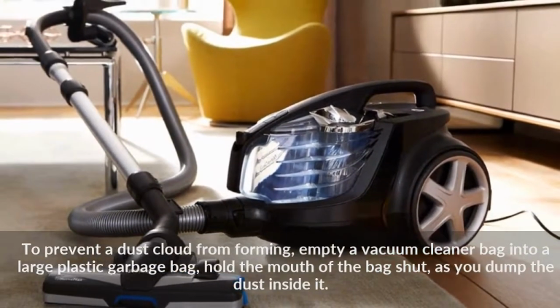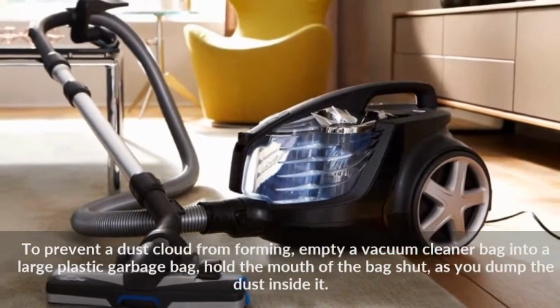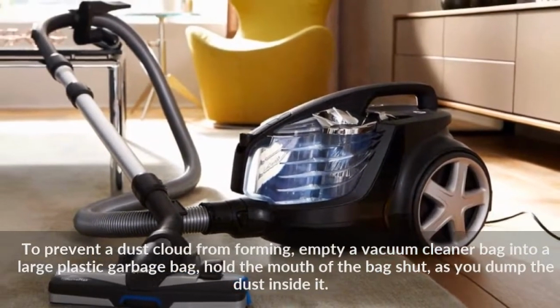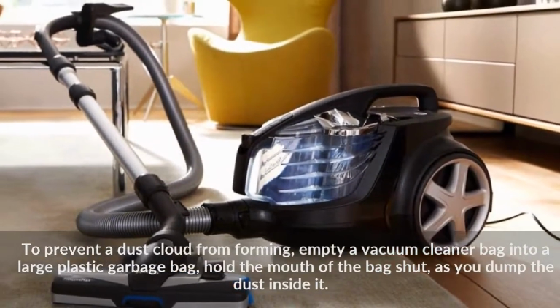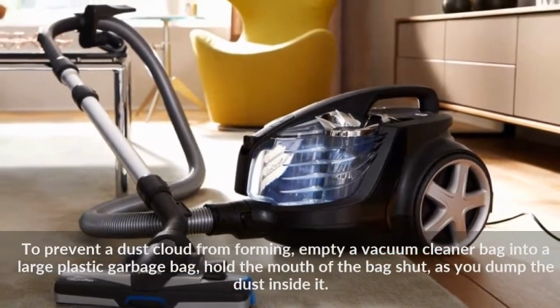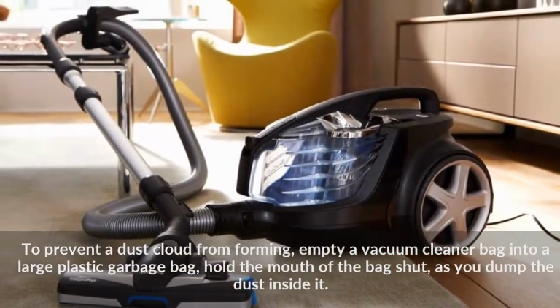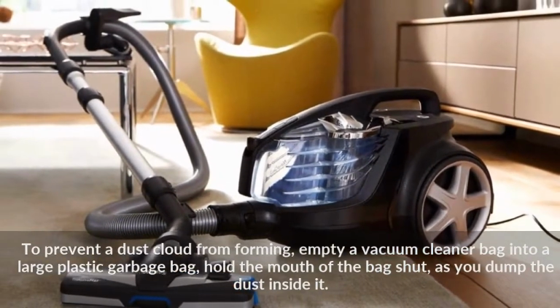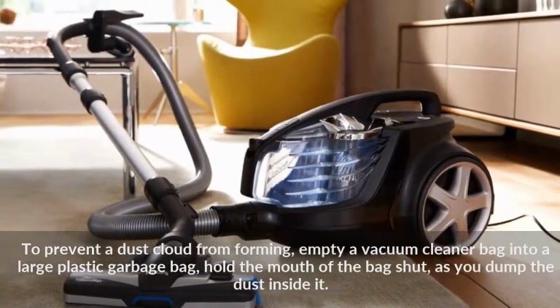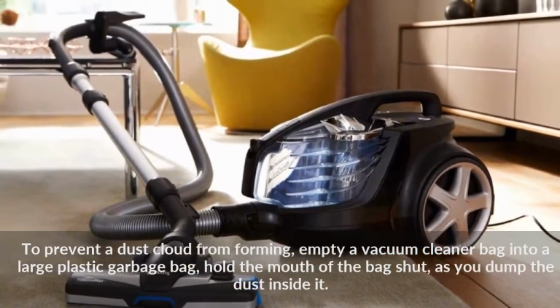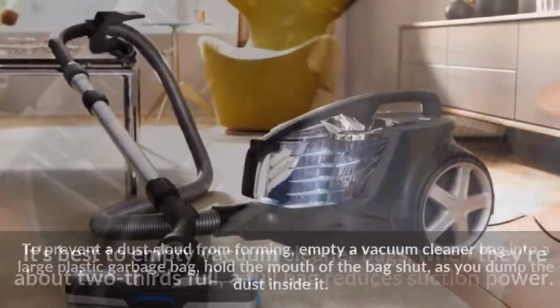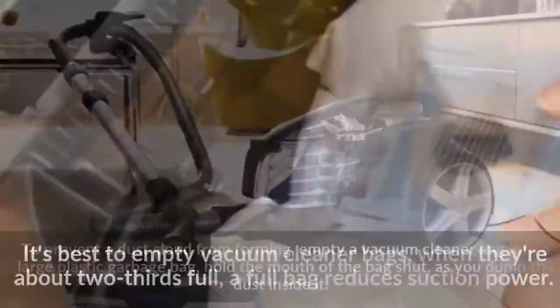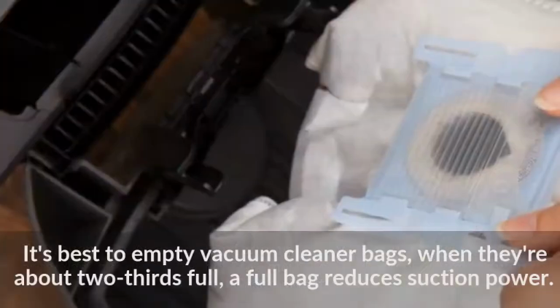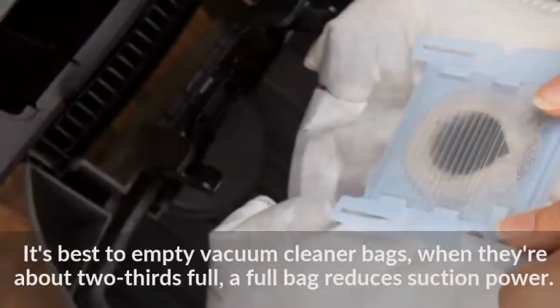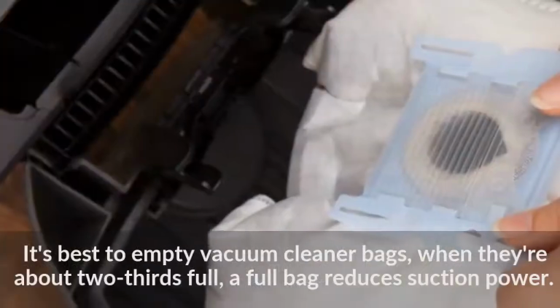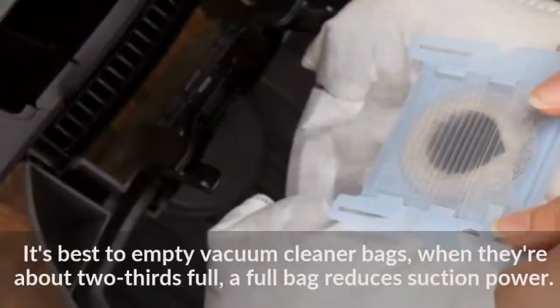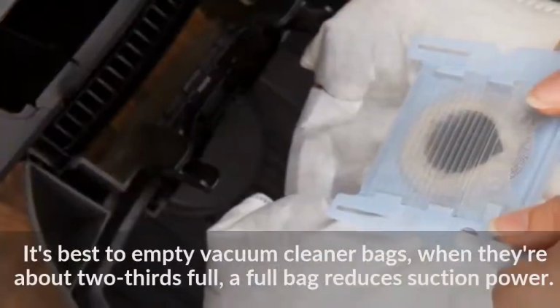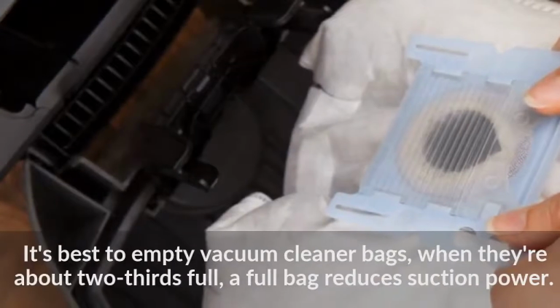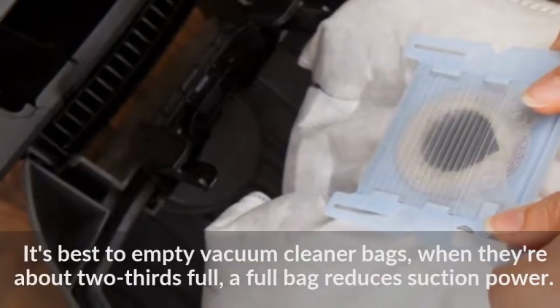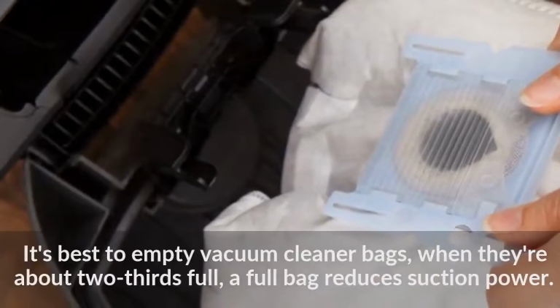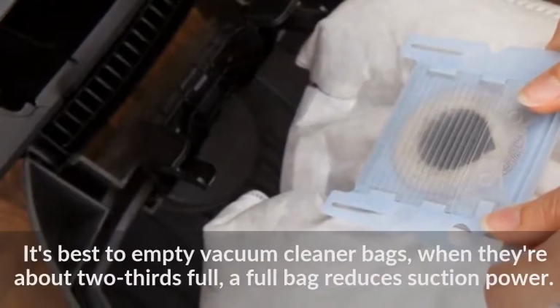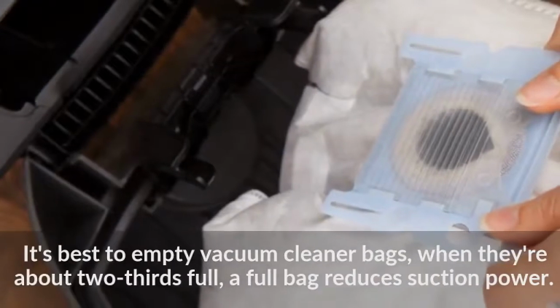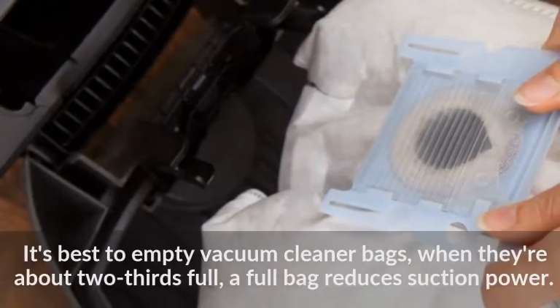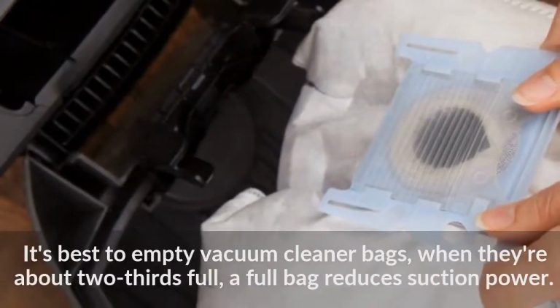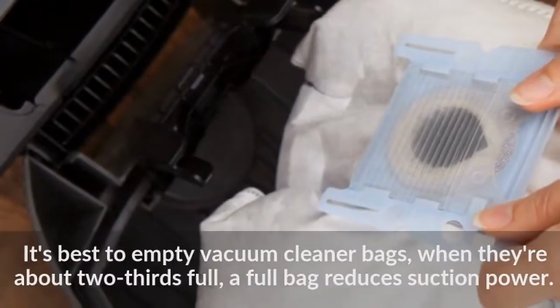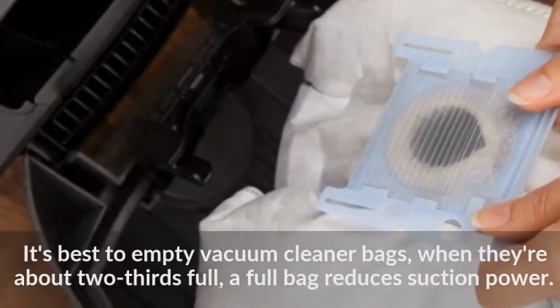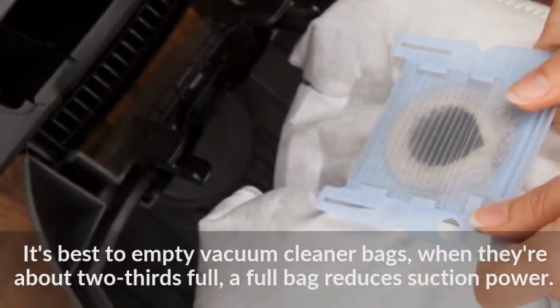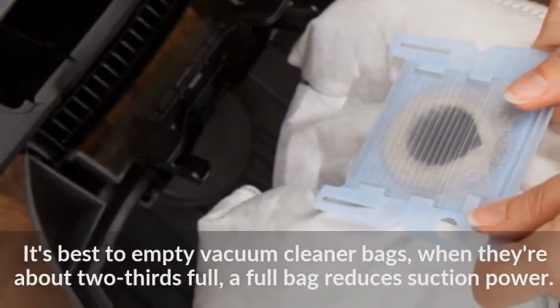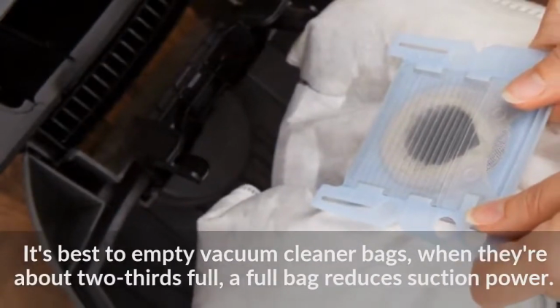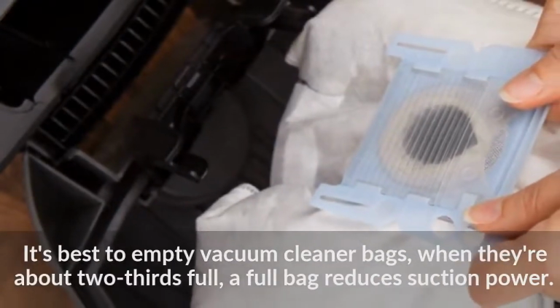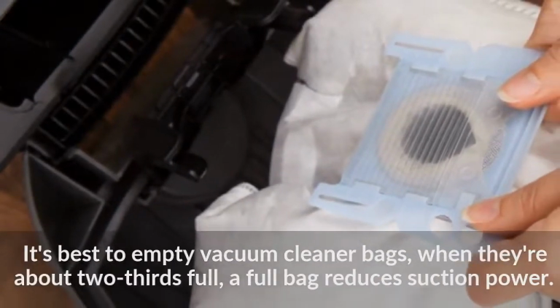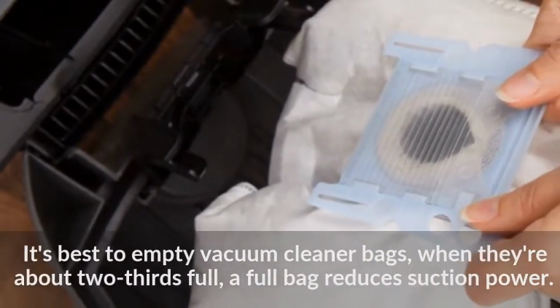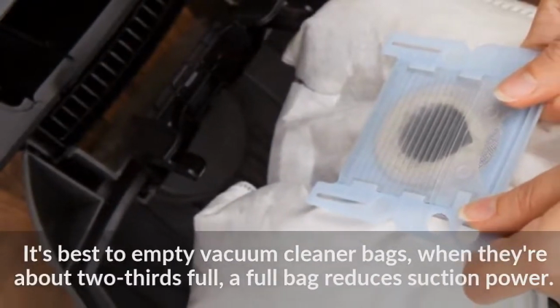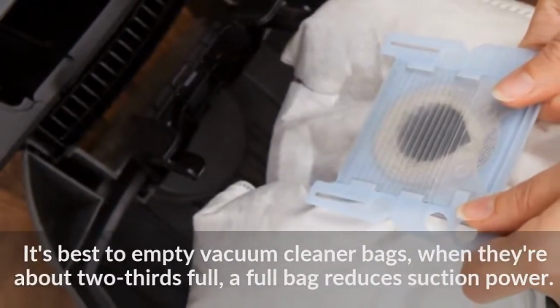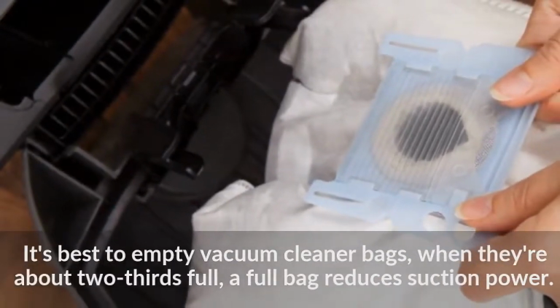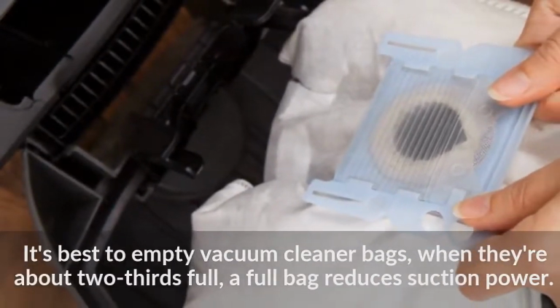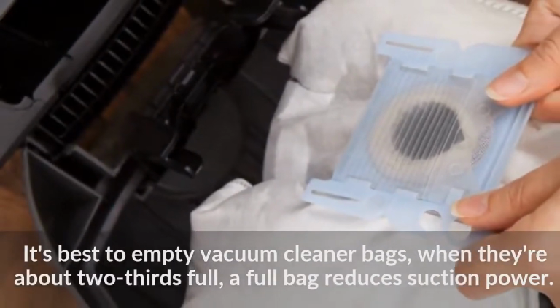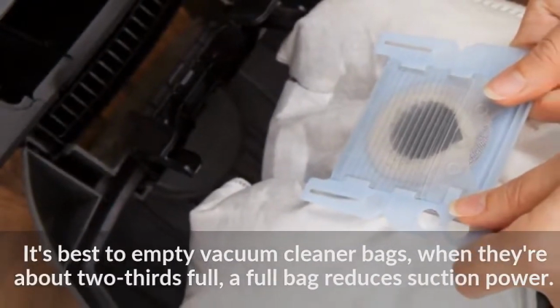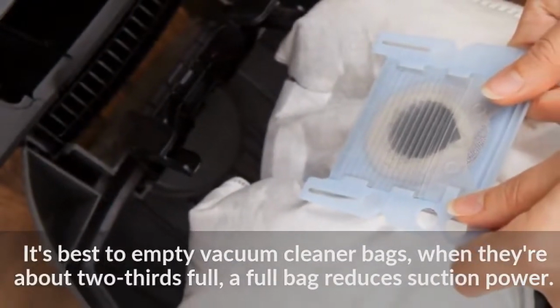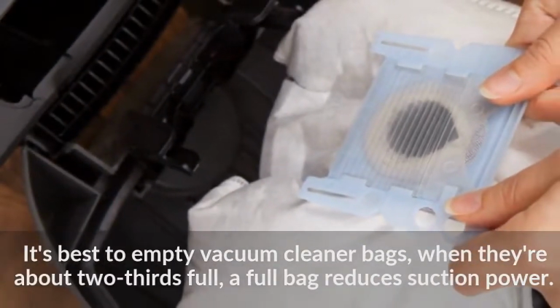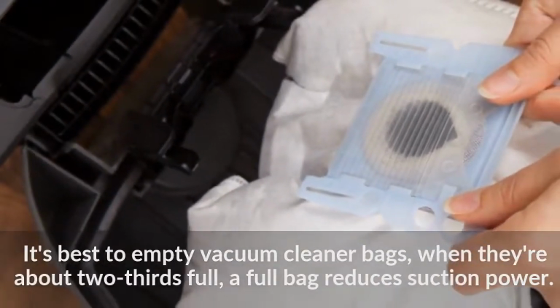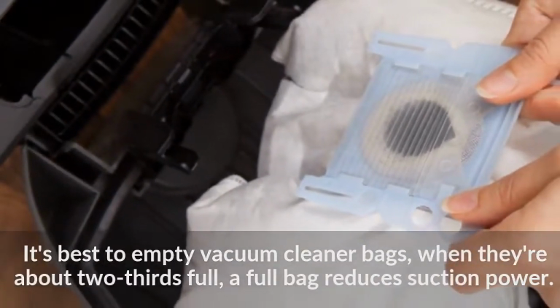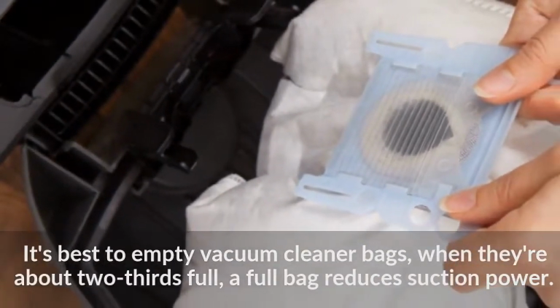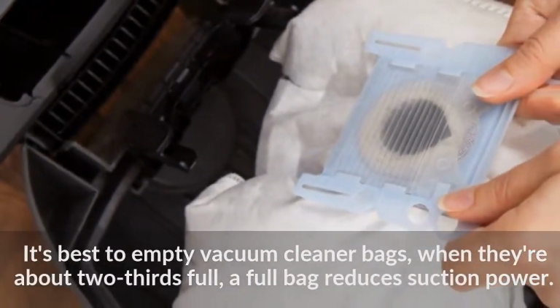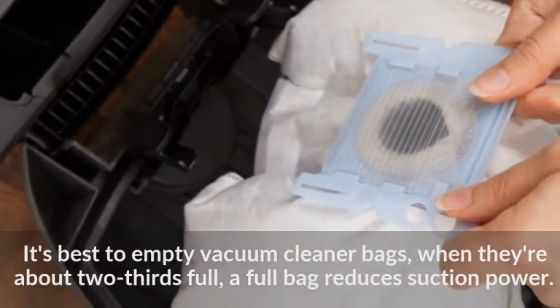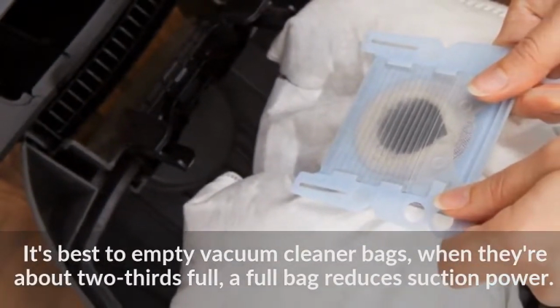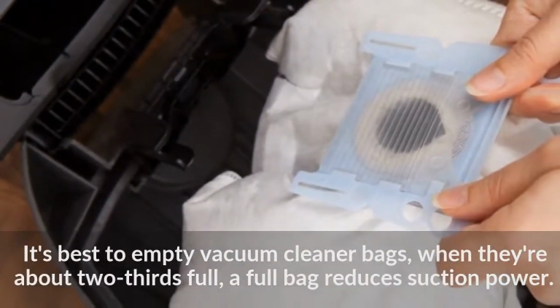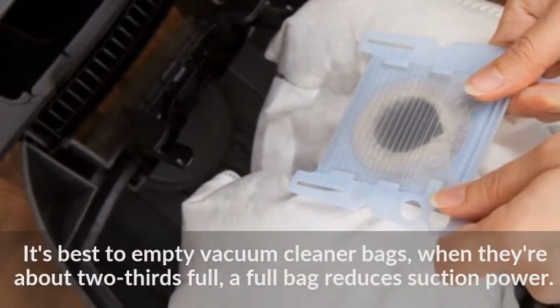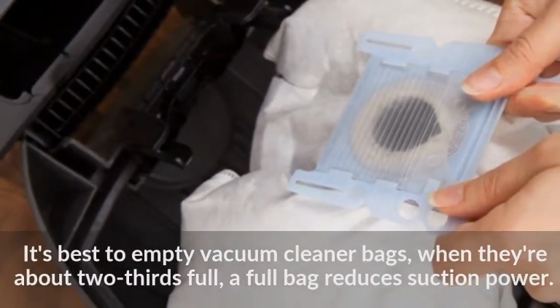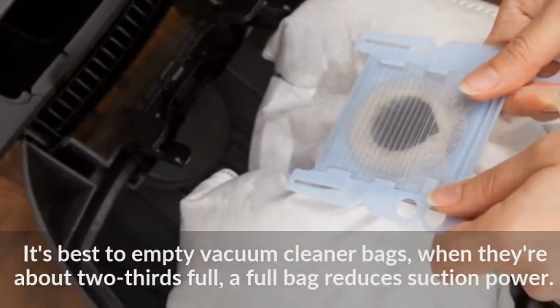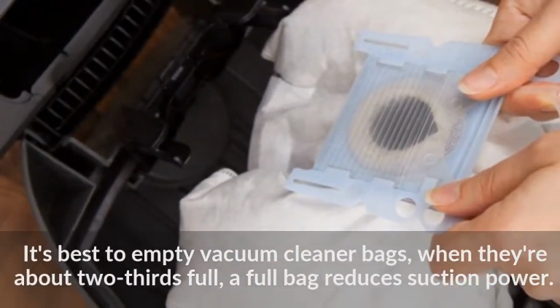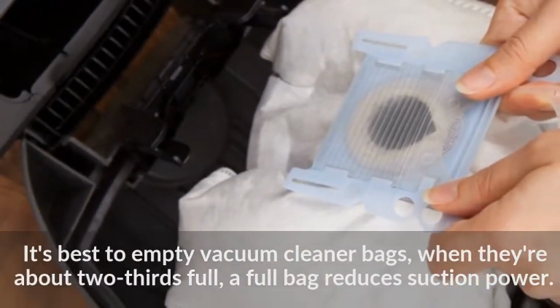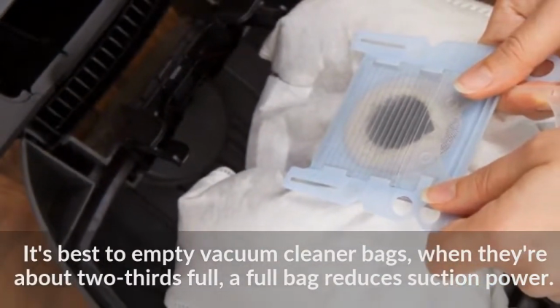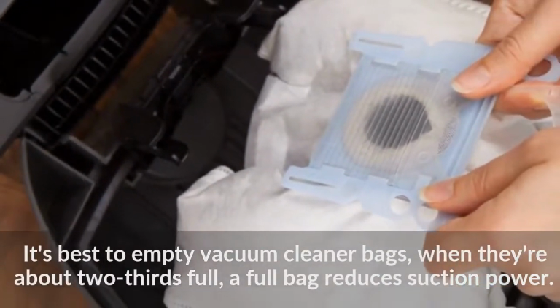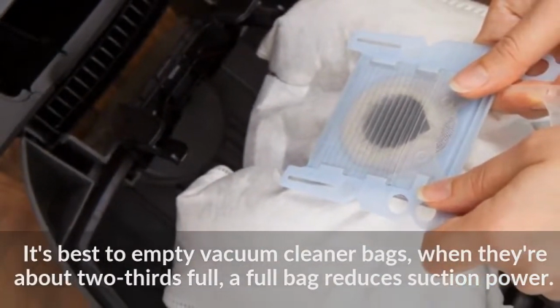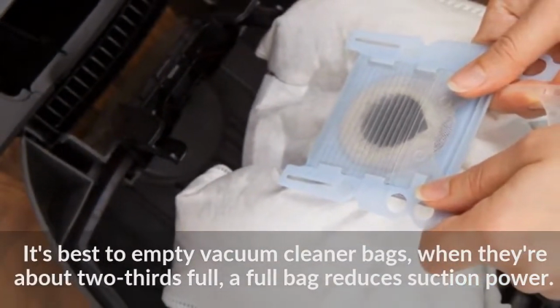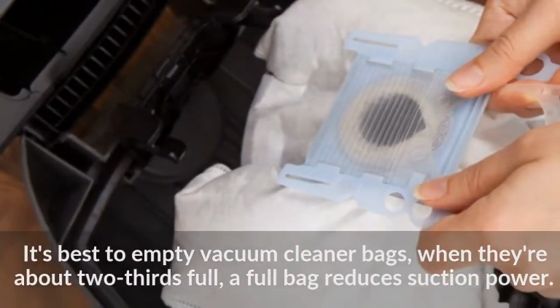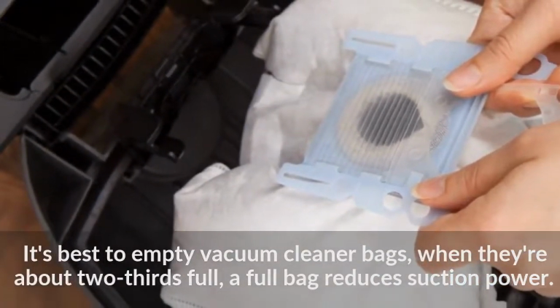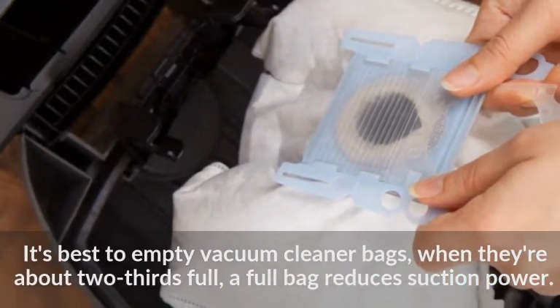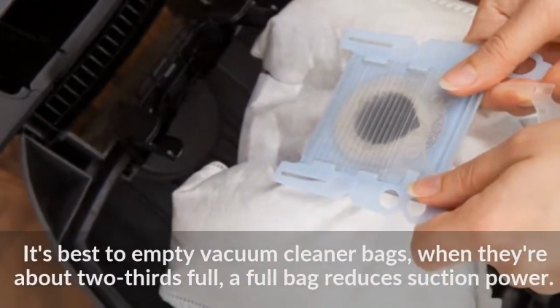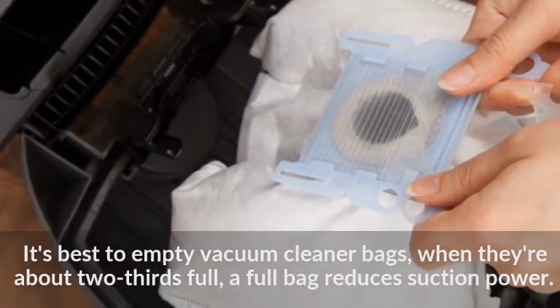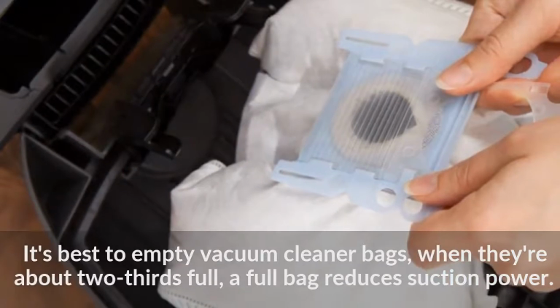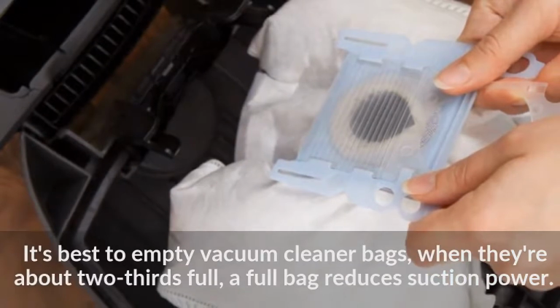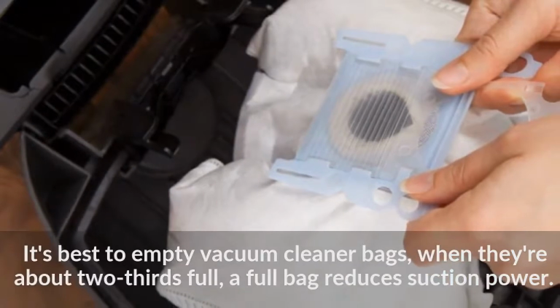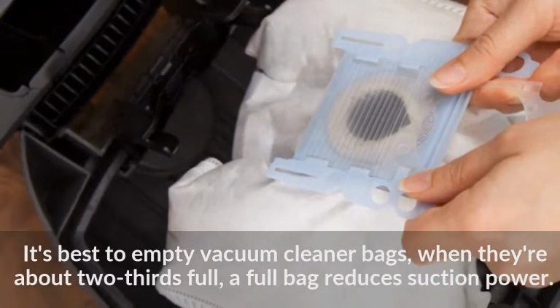It's best to empty vacuum cleaner bags when they're about two-thirds full, as a full bag reduces suction power.